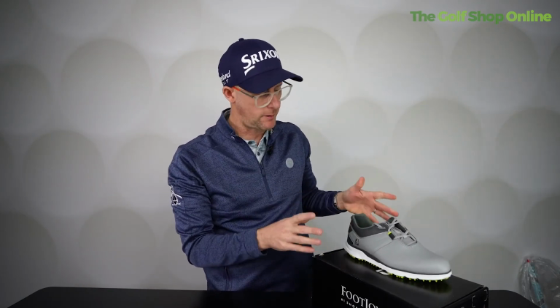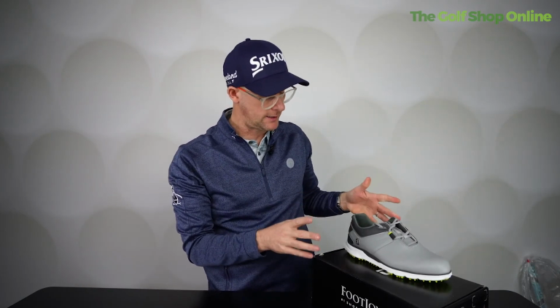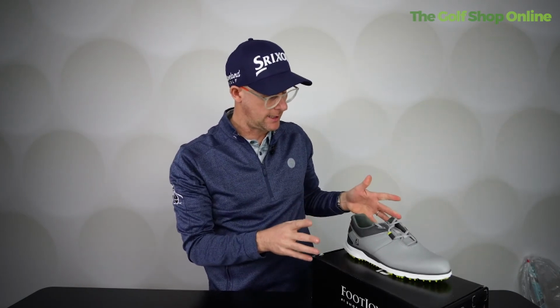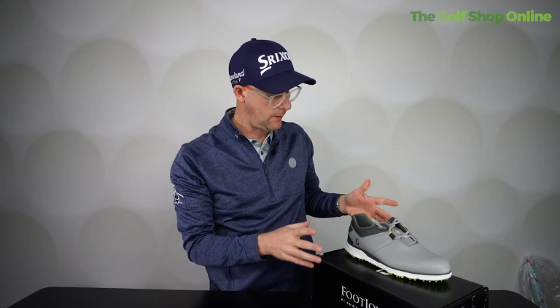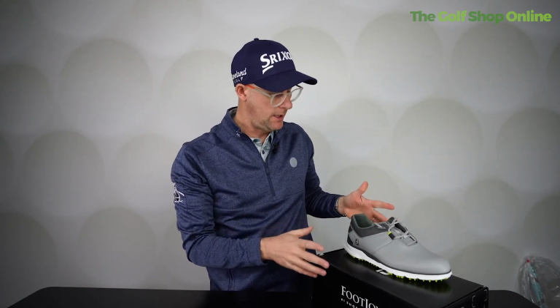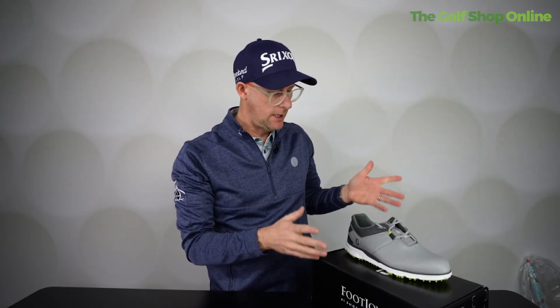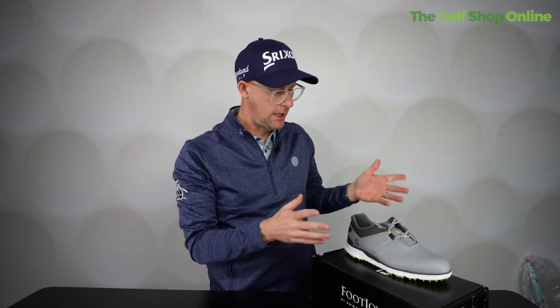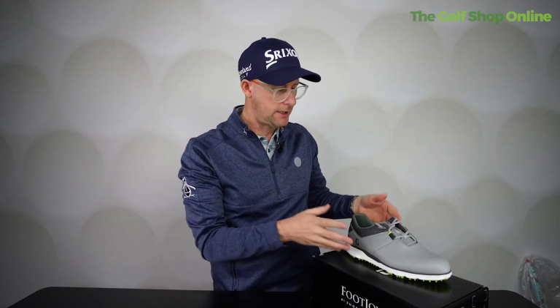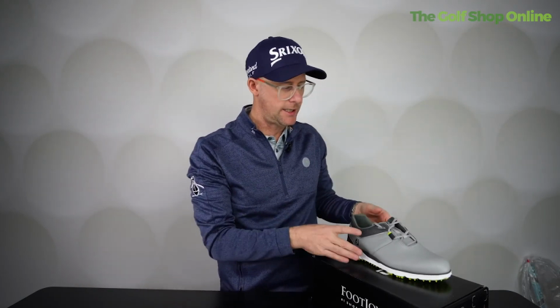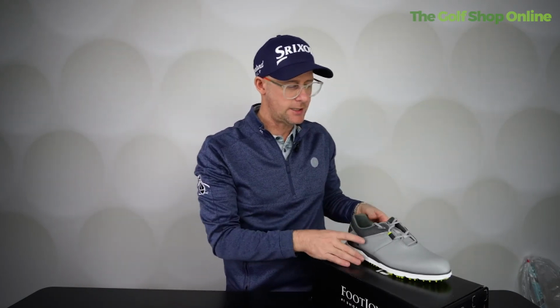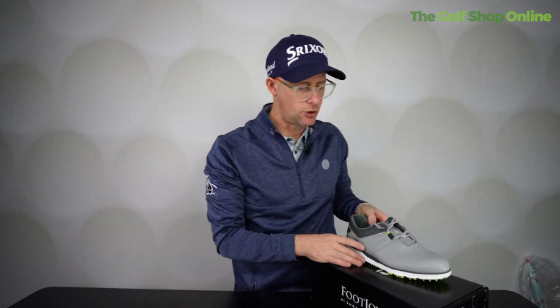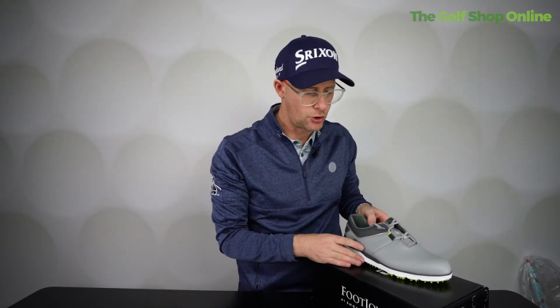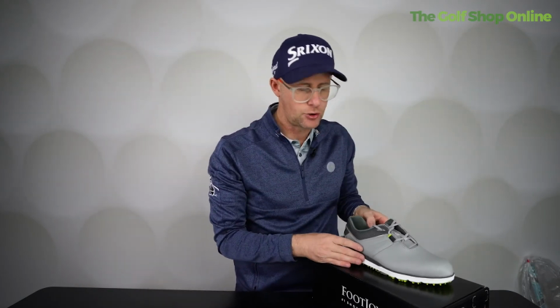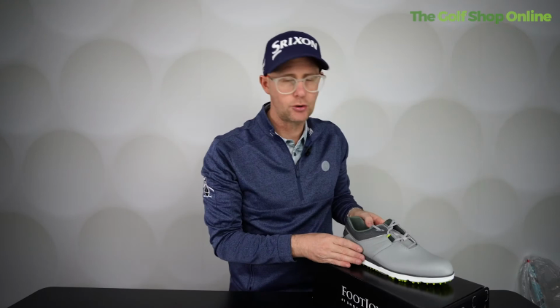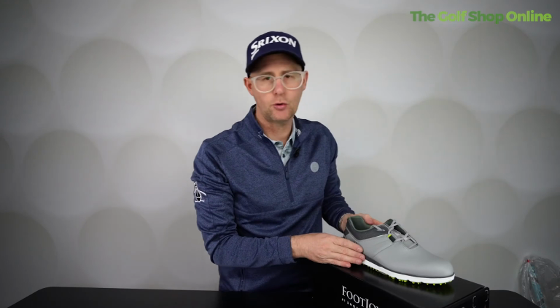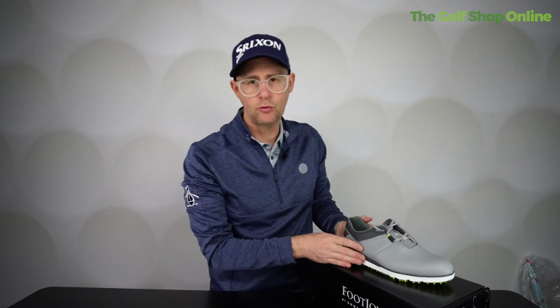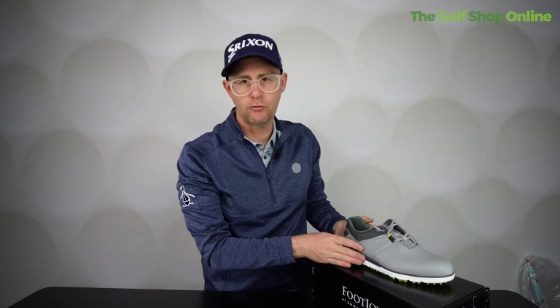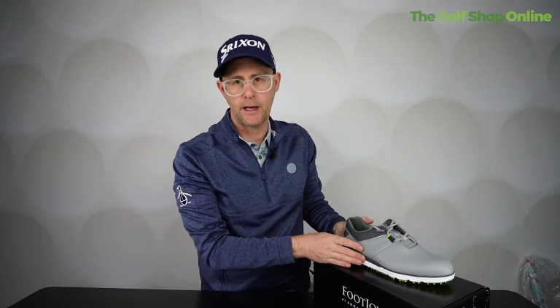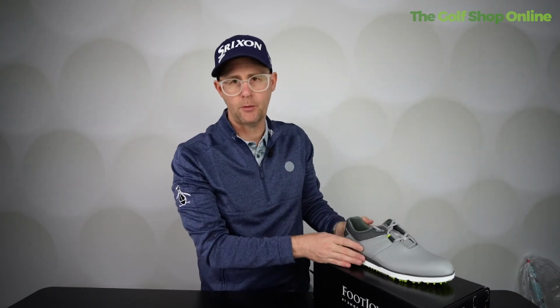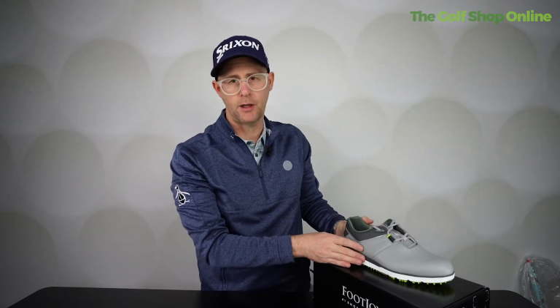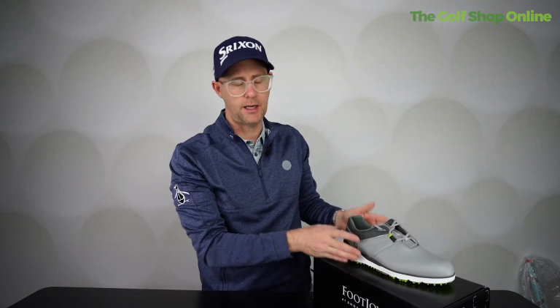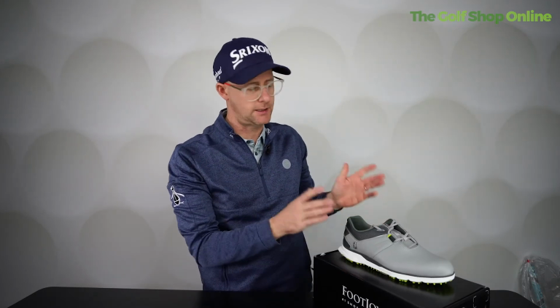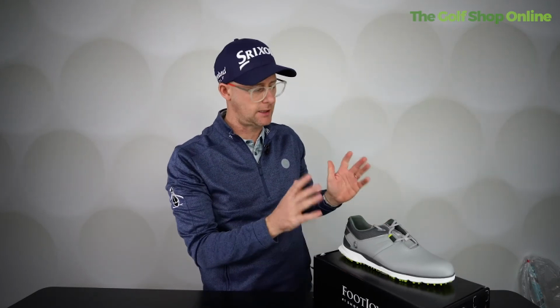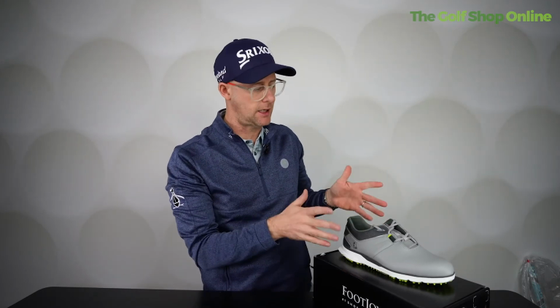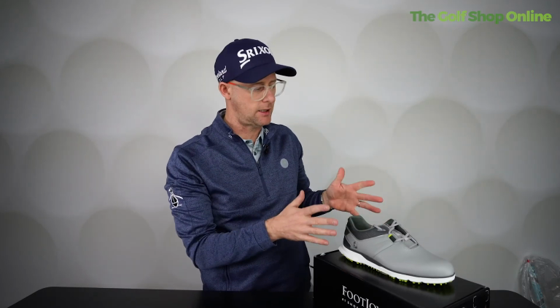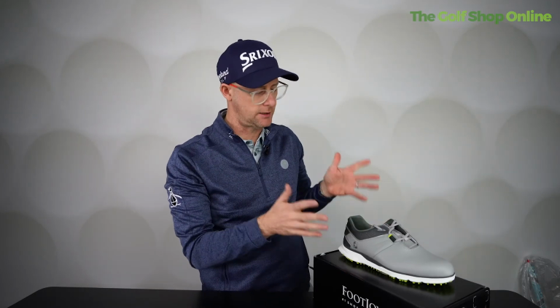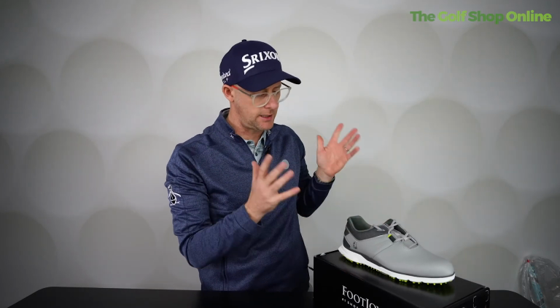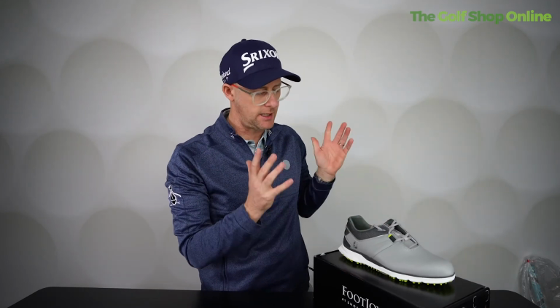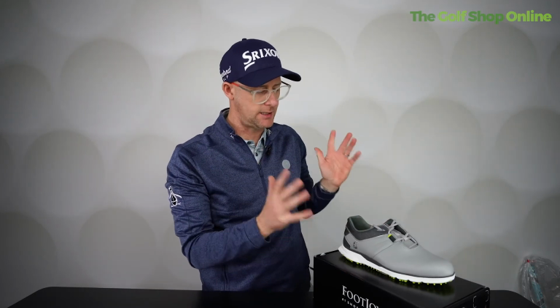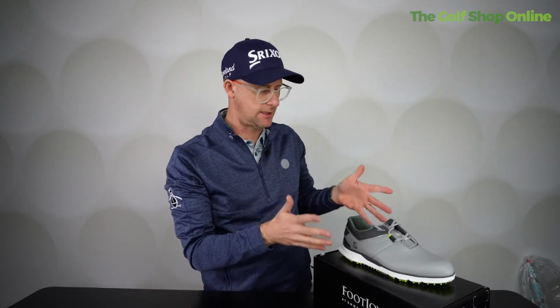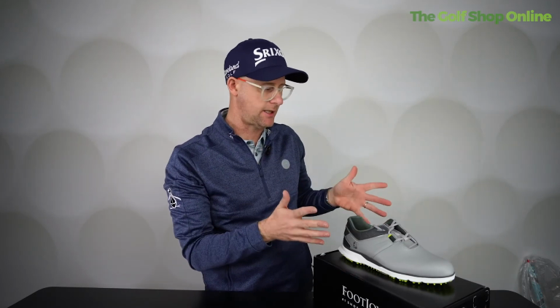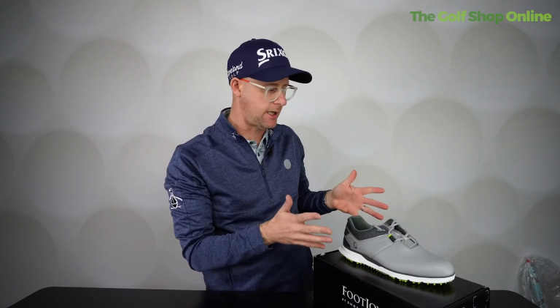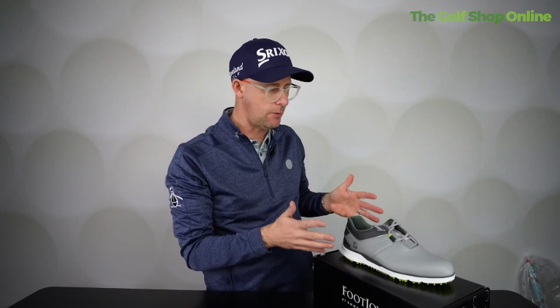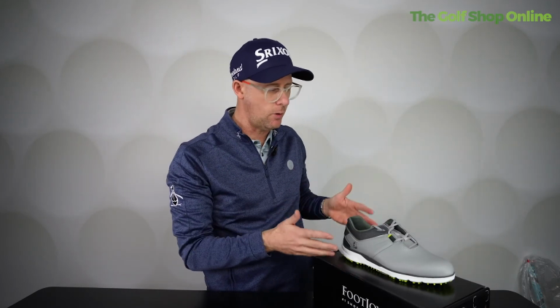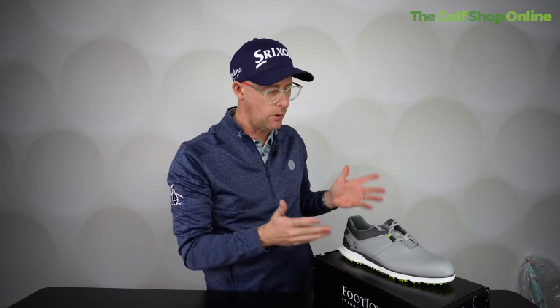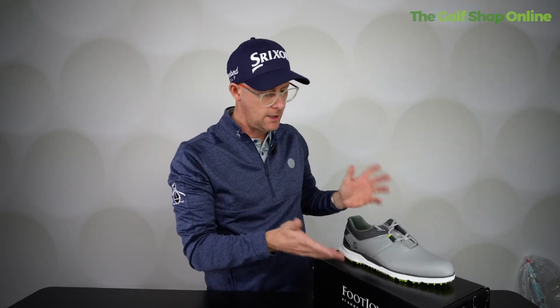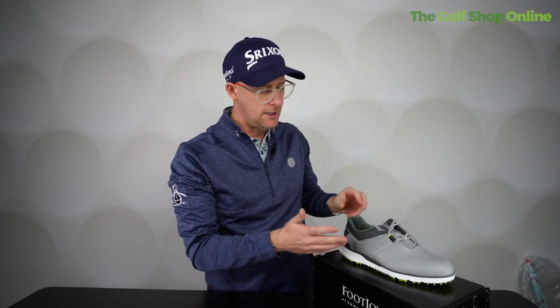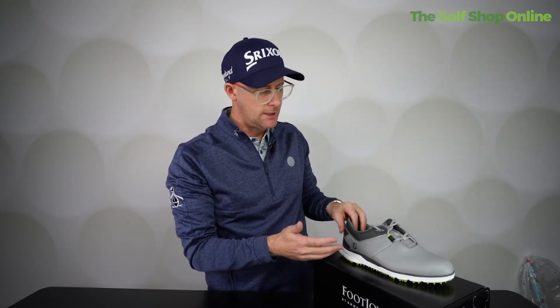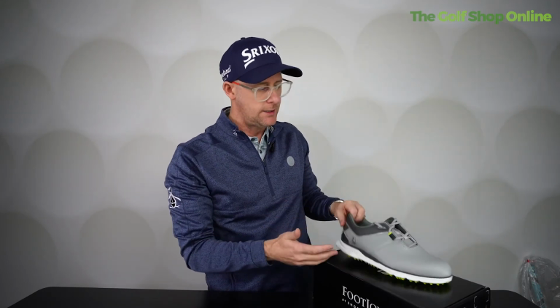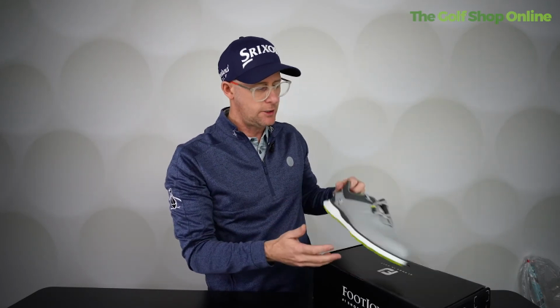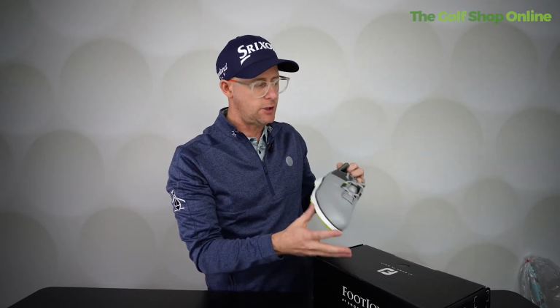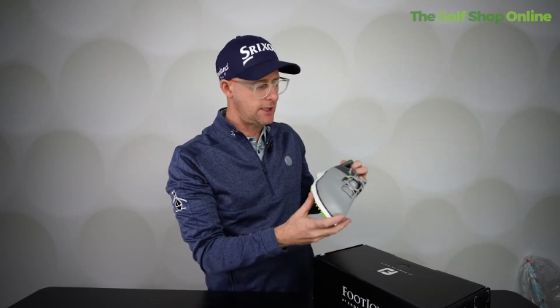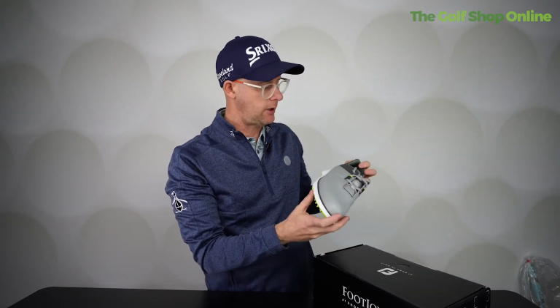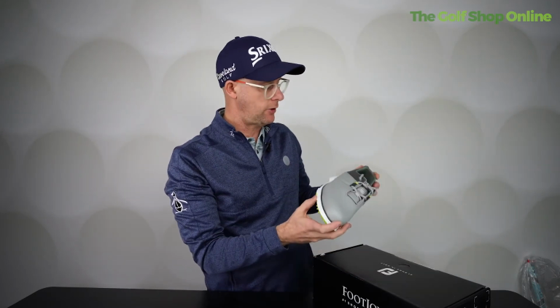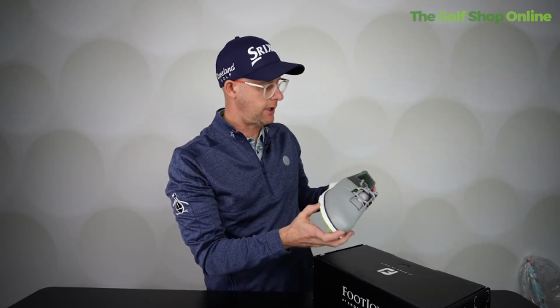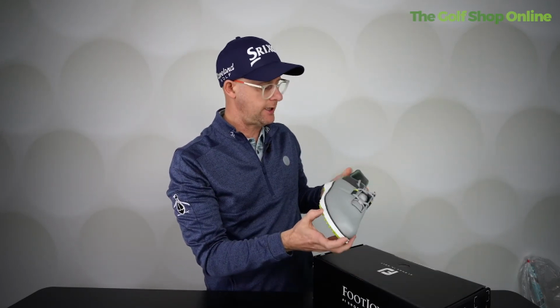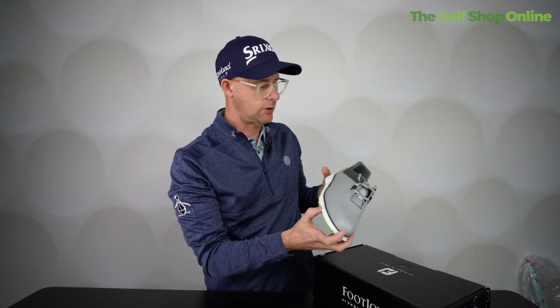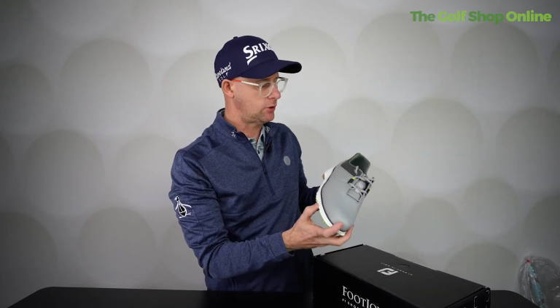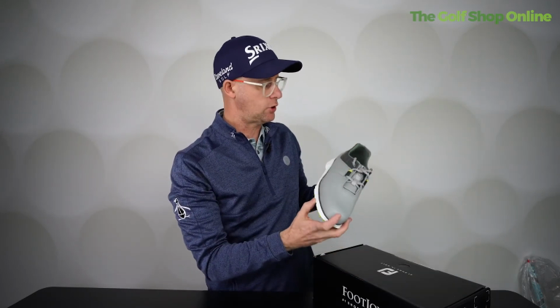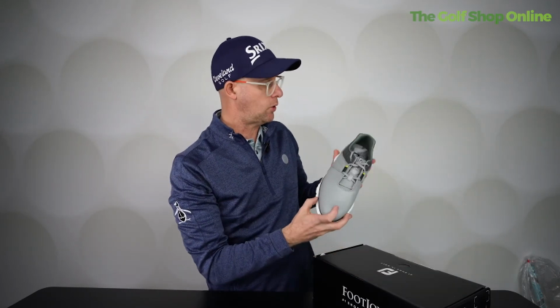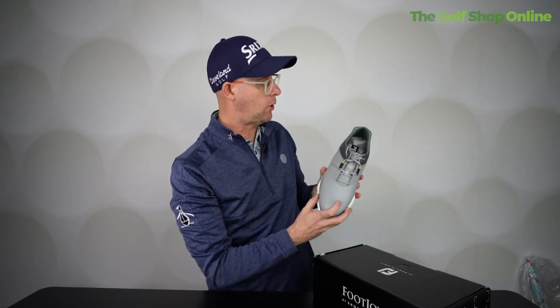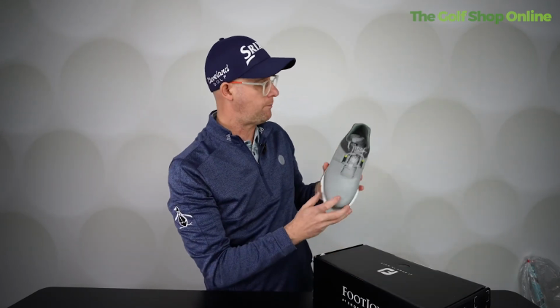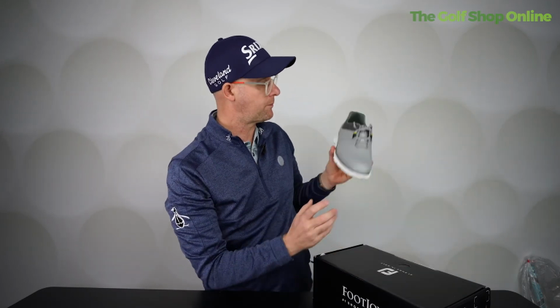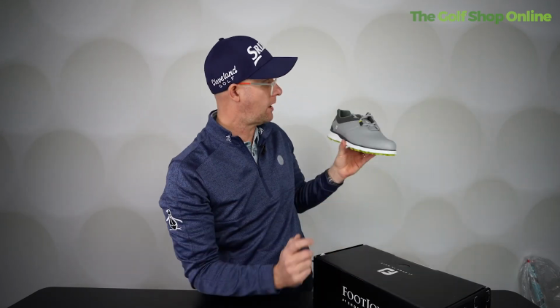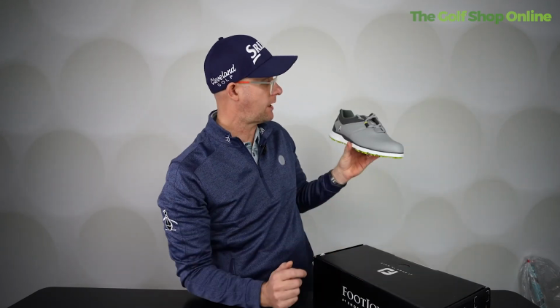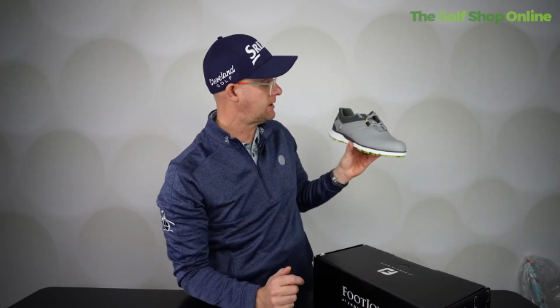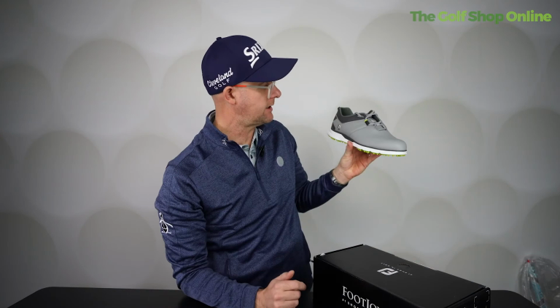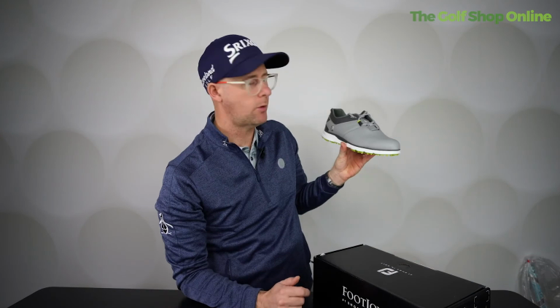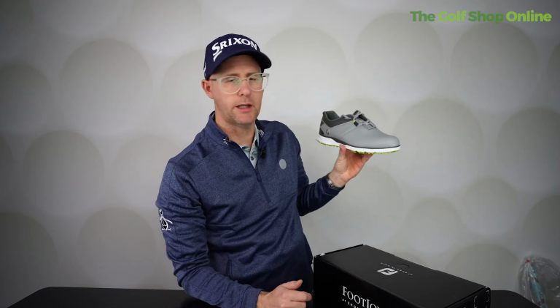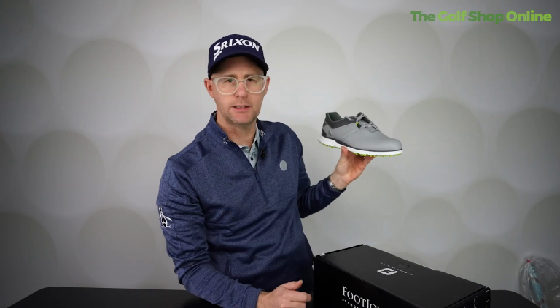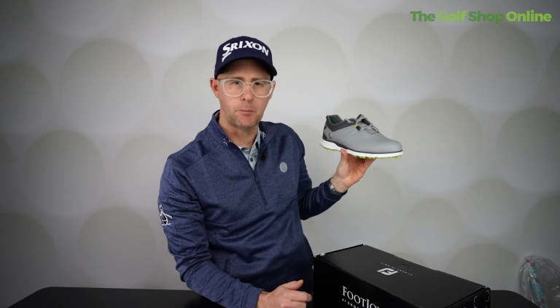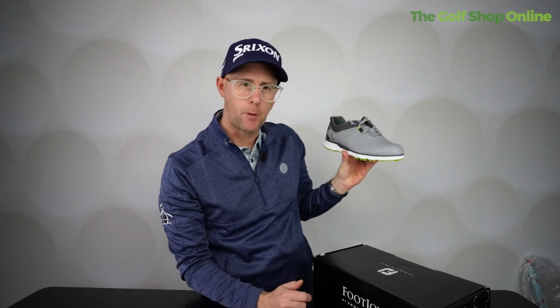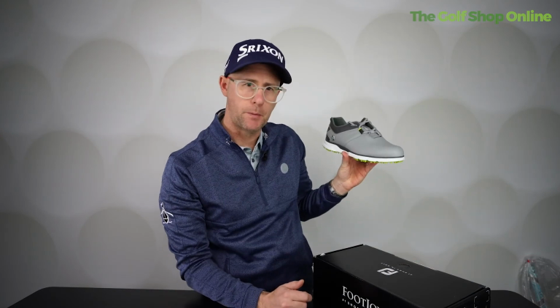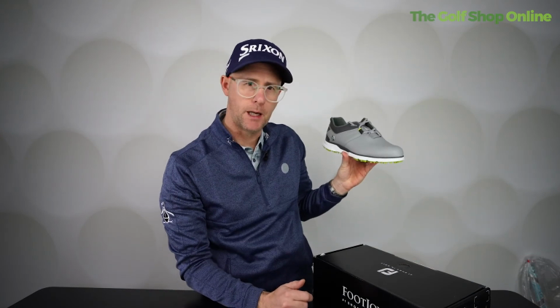Pro SL — I think it's a good all-rounder. It's classy, it's stable. You see a lot of these on tour. You can see why this is such a popular shoe amongst so many golfers, and I can see why these are popular.